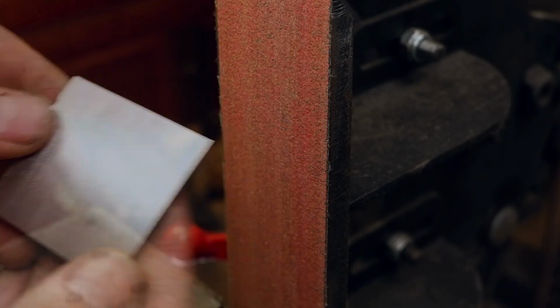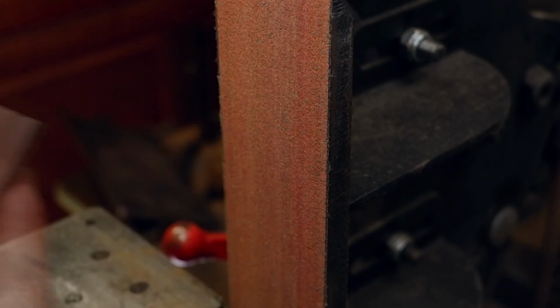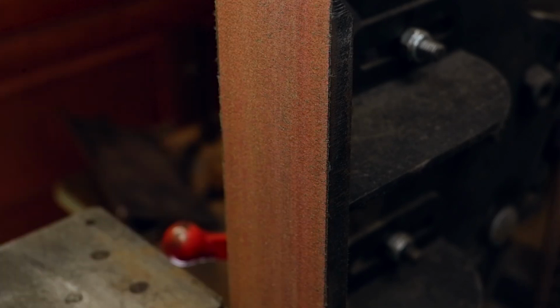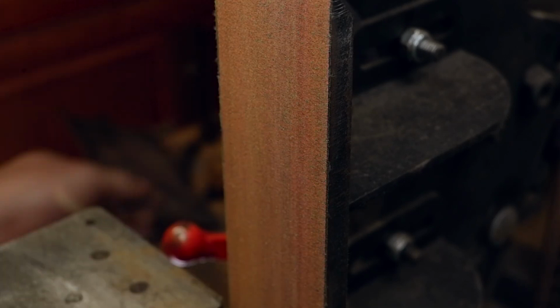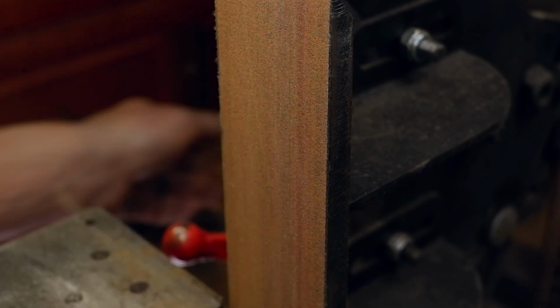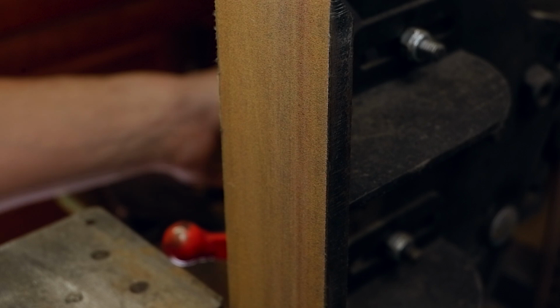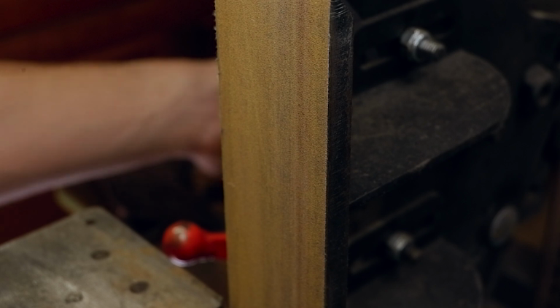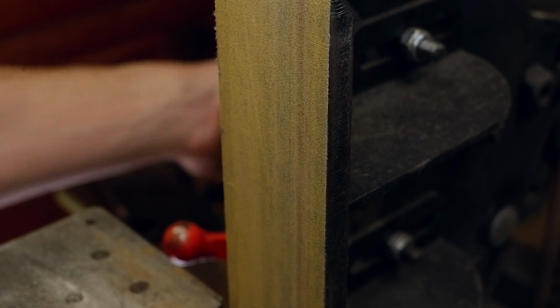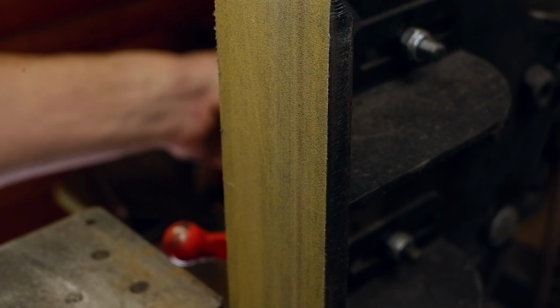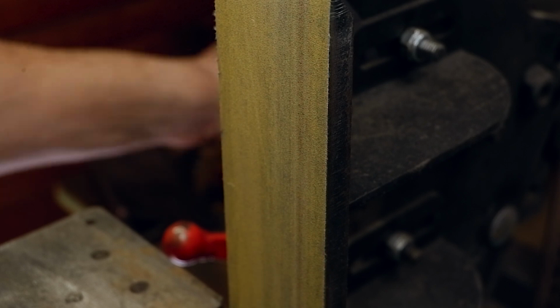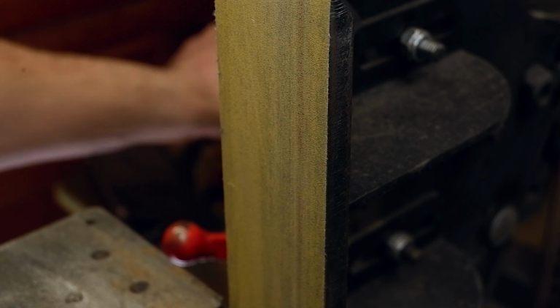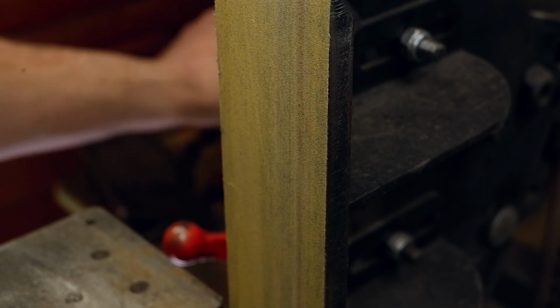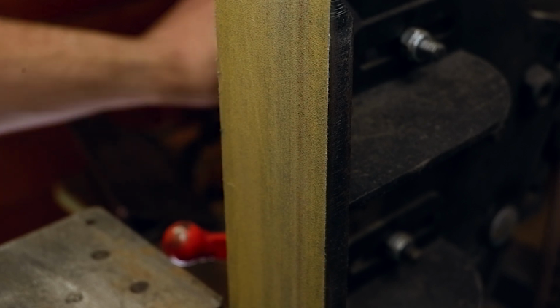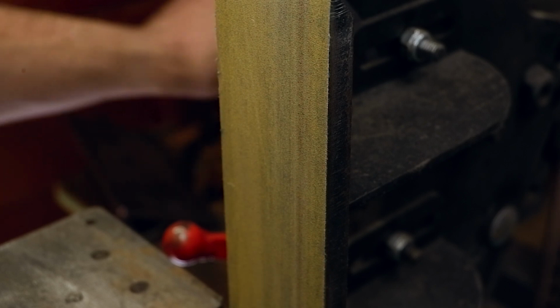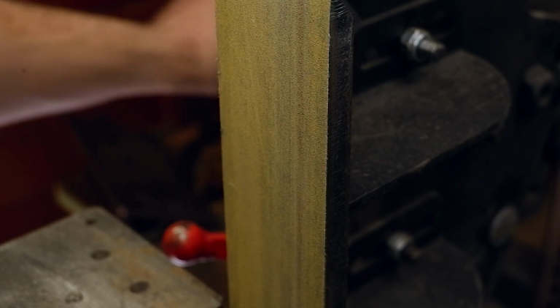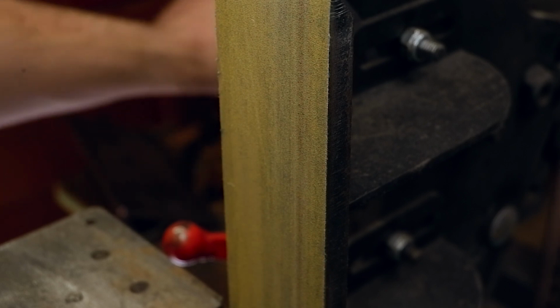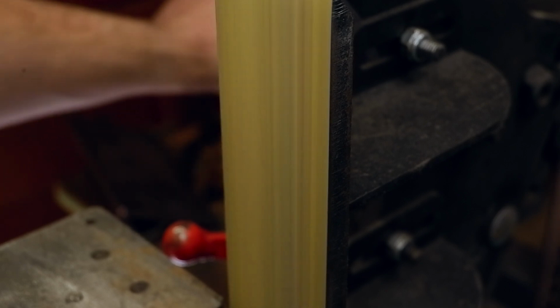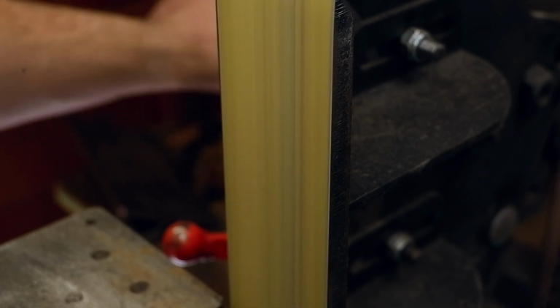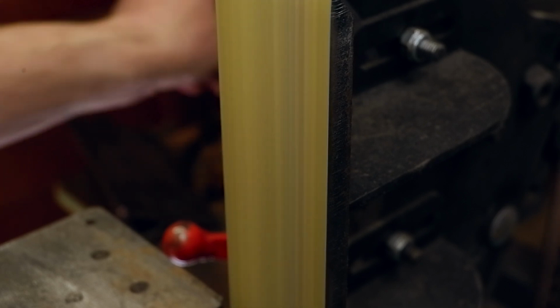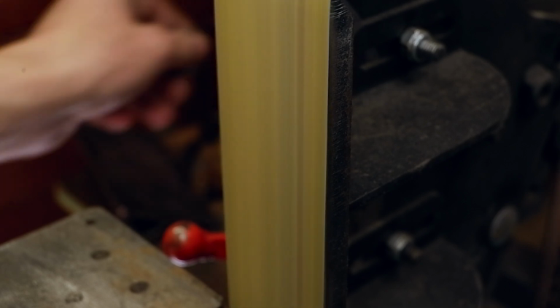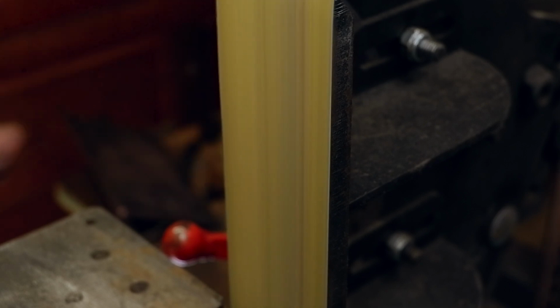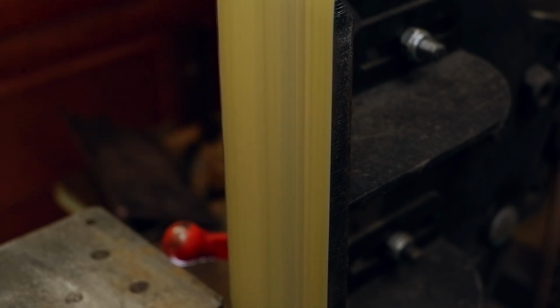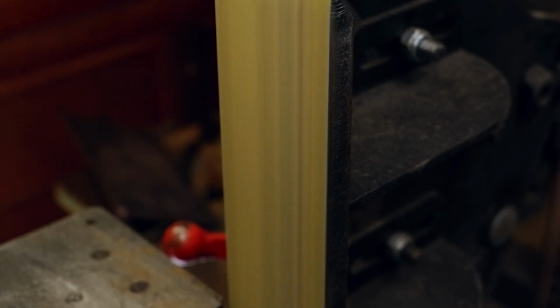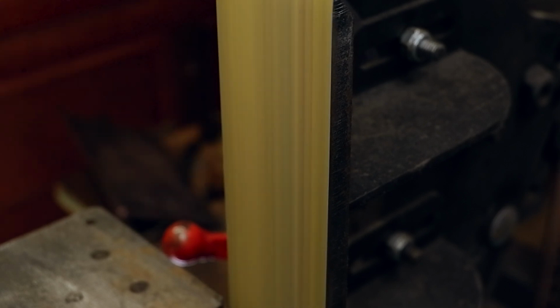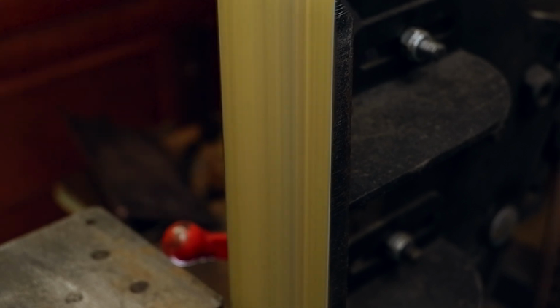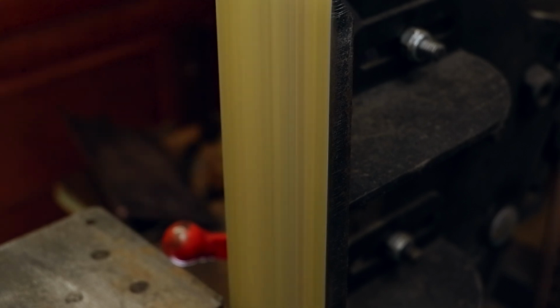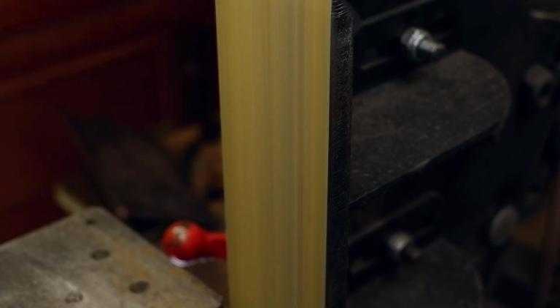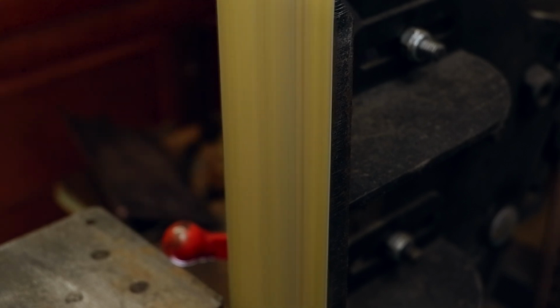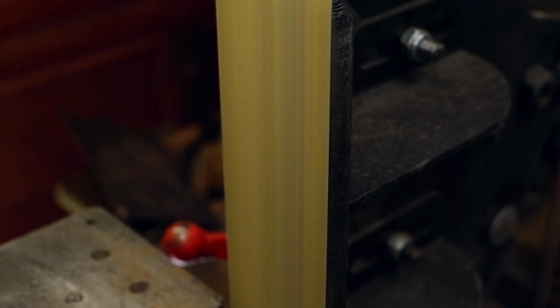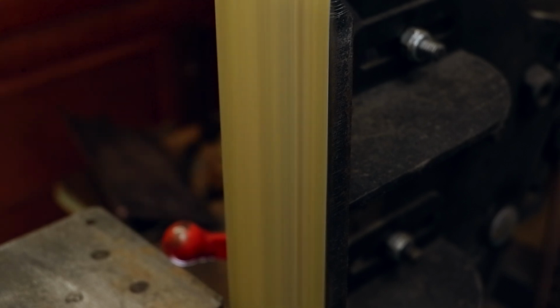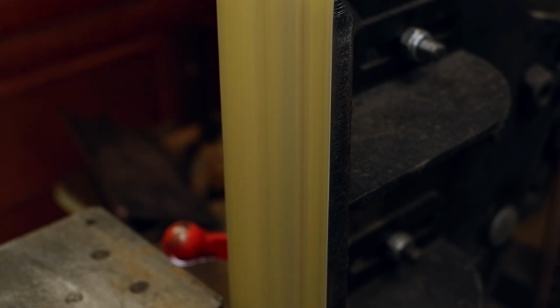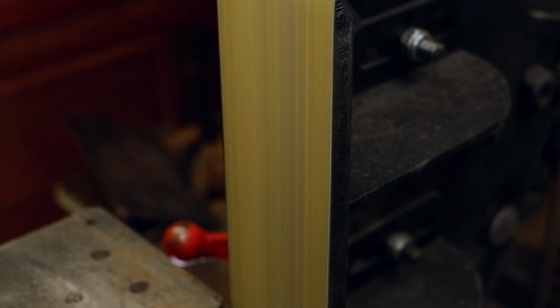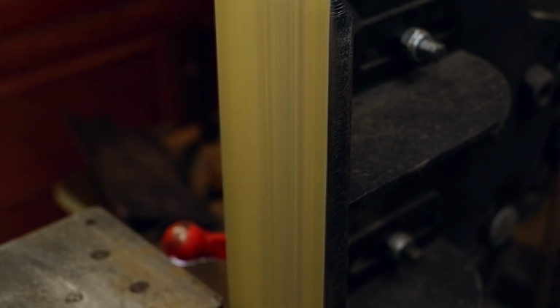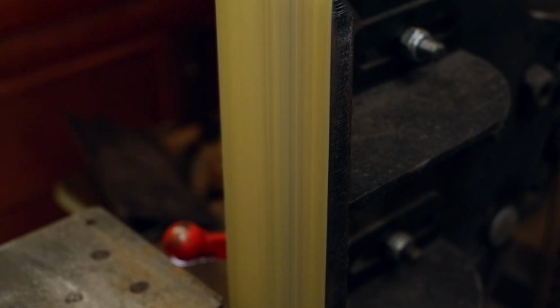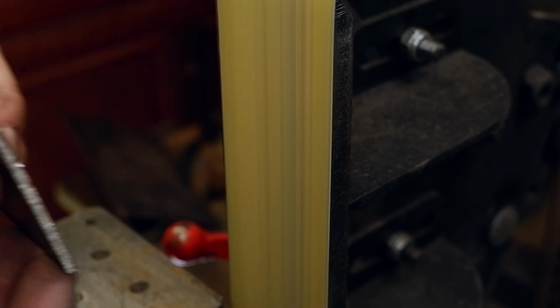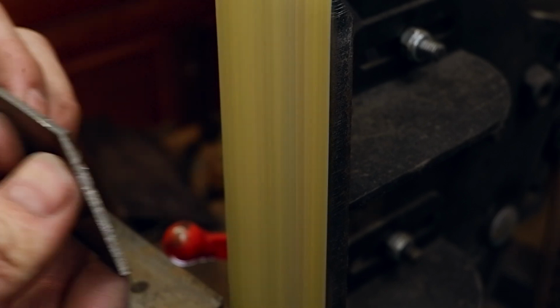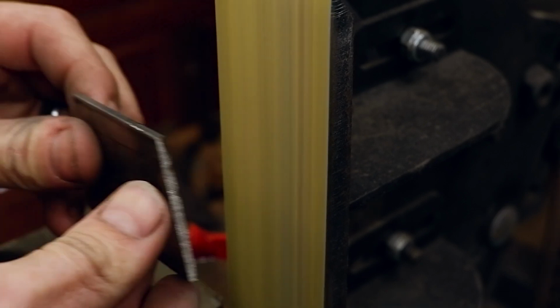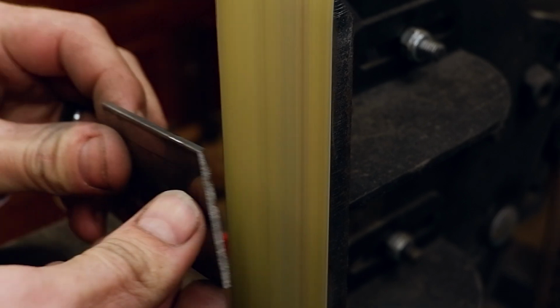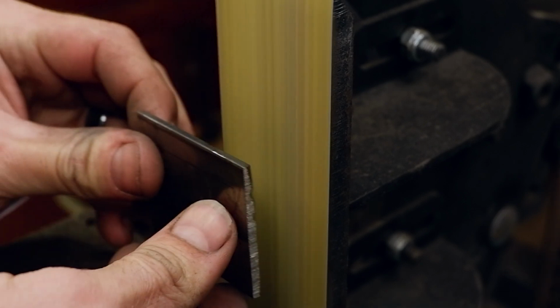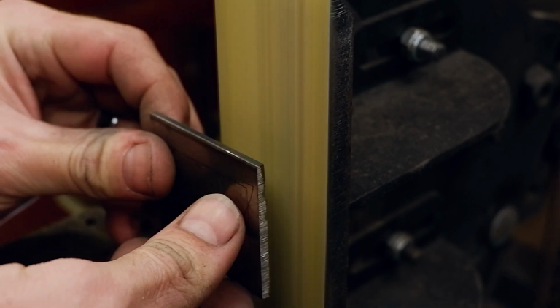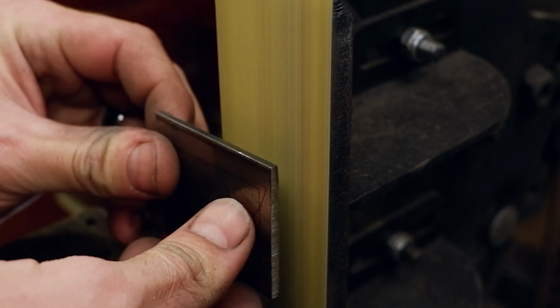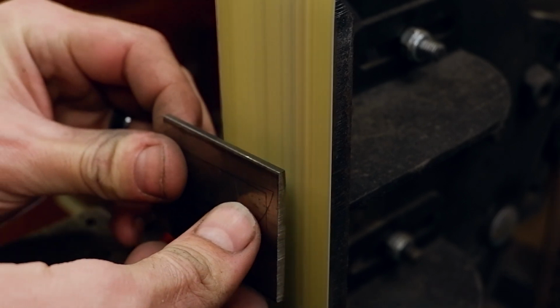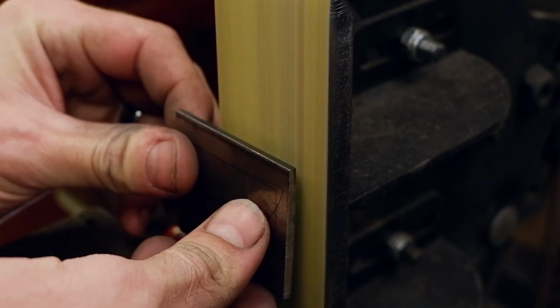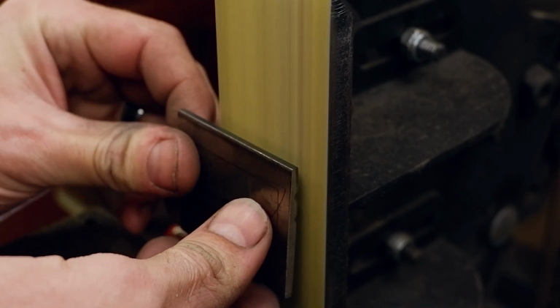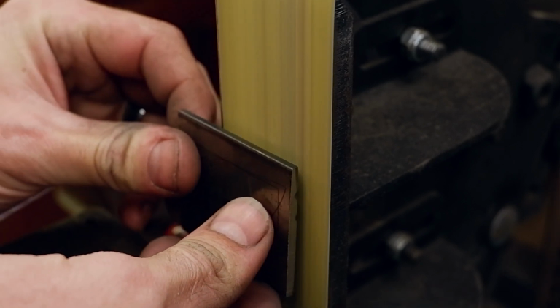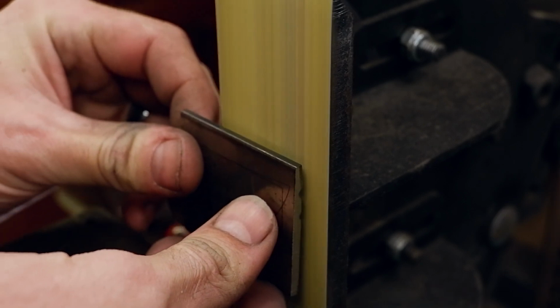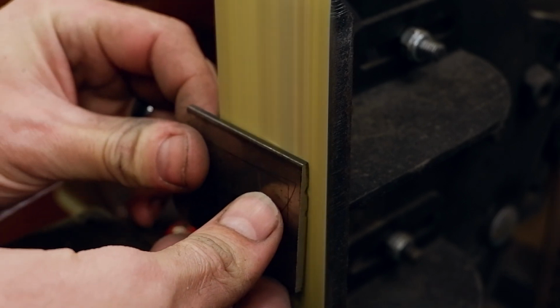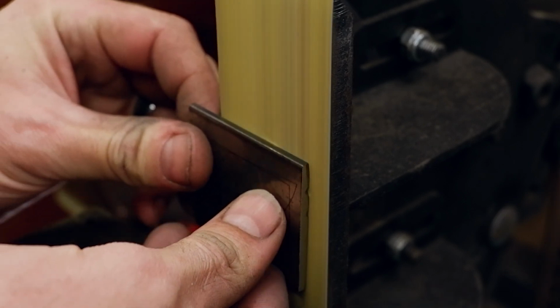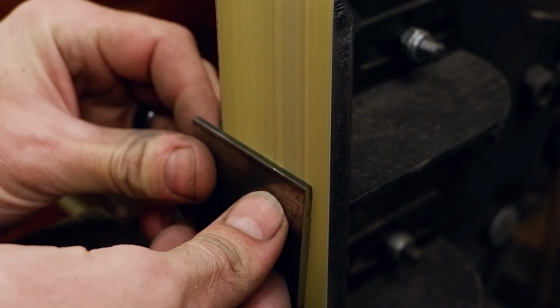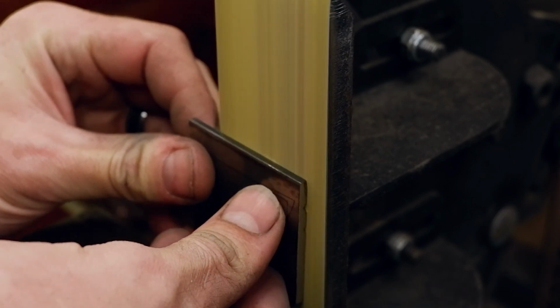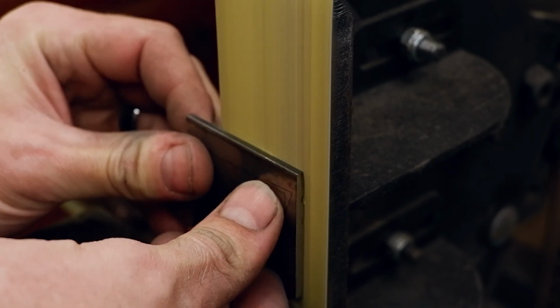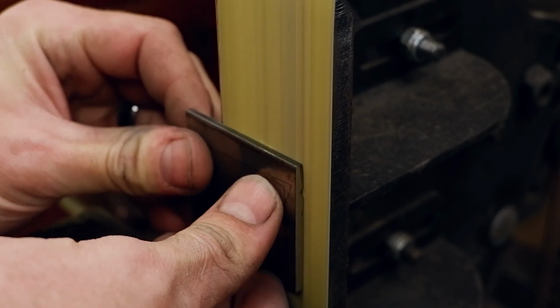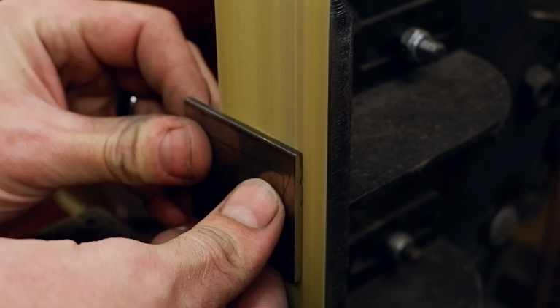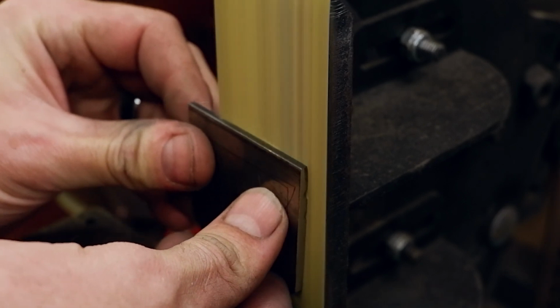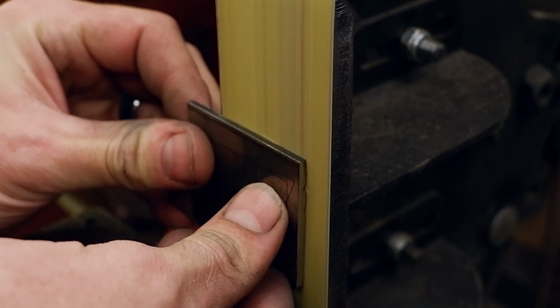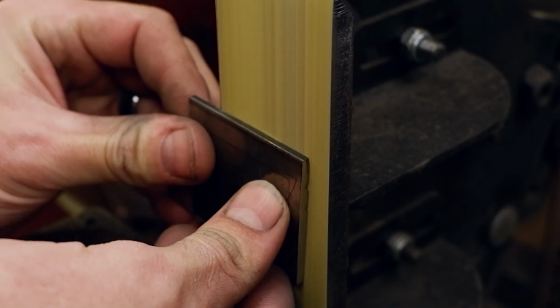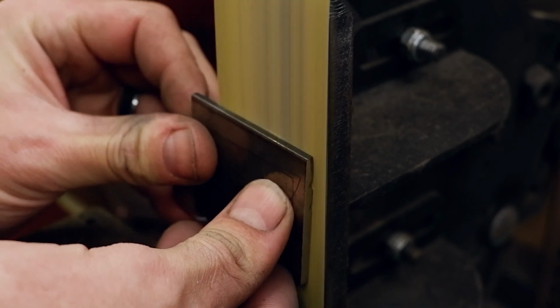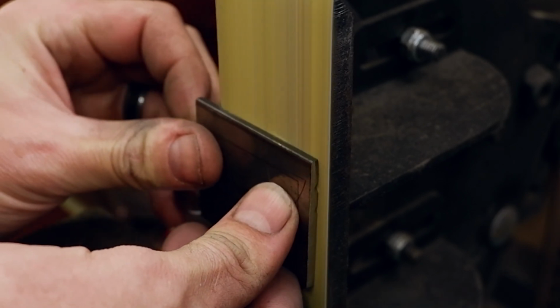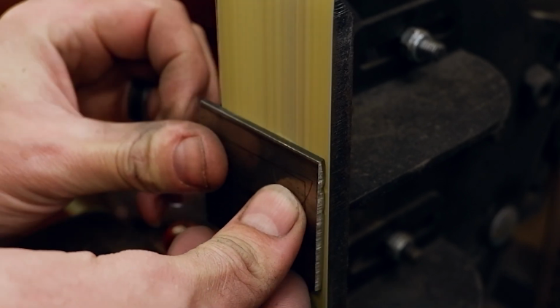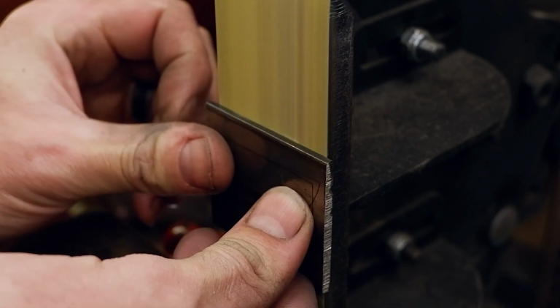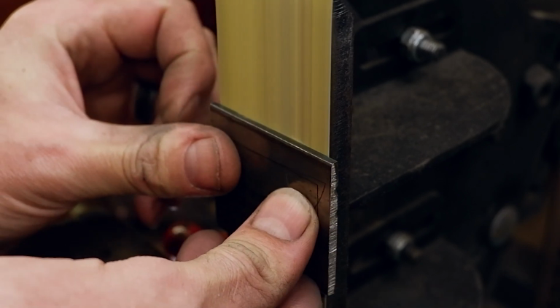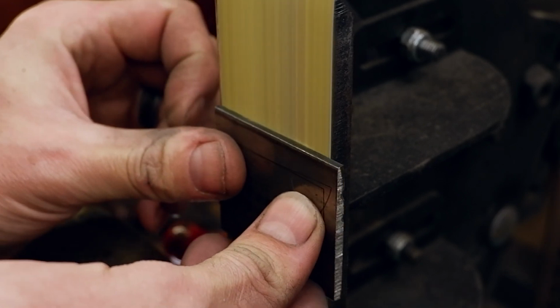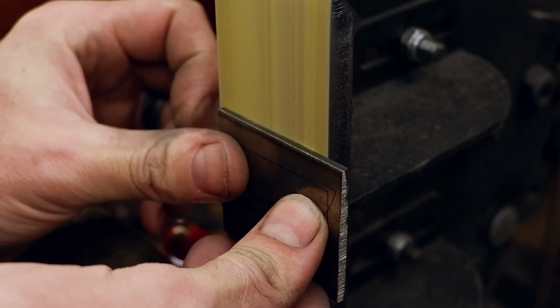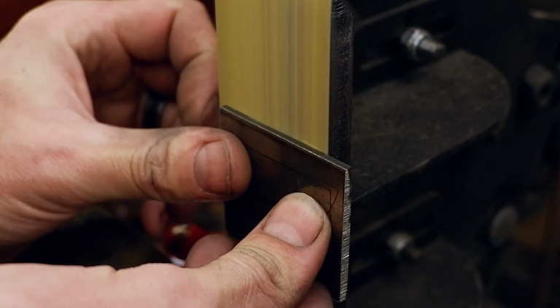I would like to give it a polished brushed metal look, so I'll be taking it up to about a 220 grit belt.